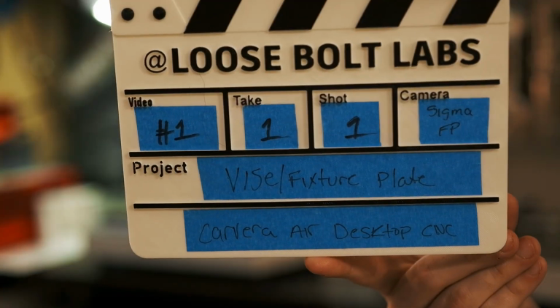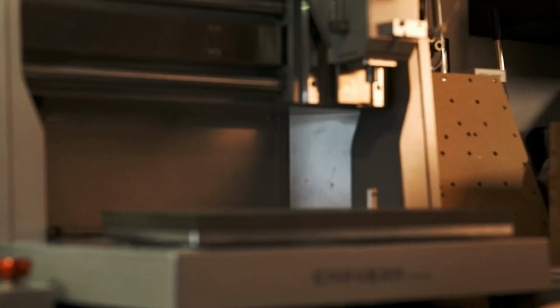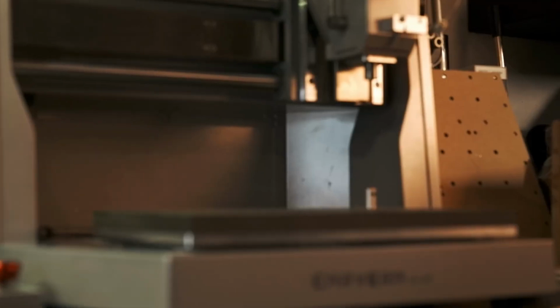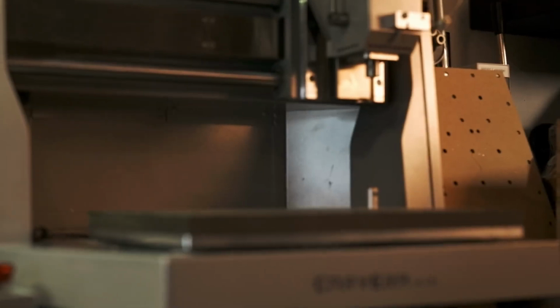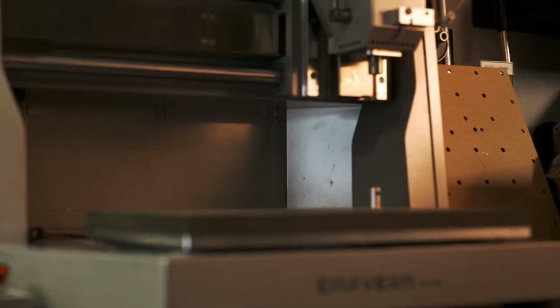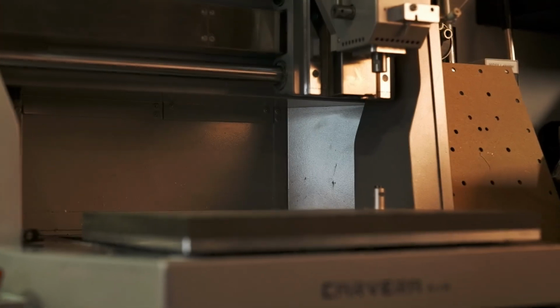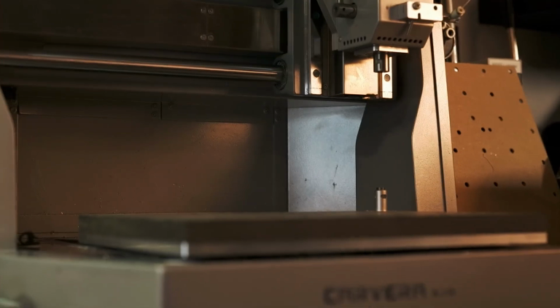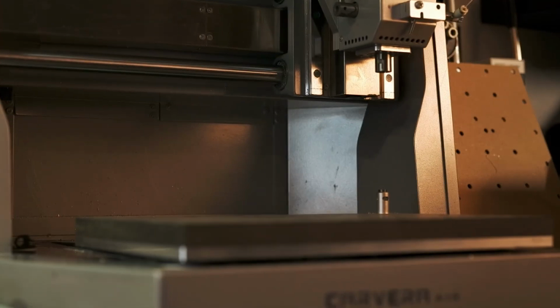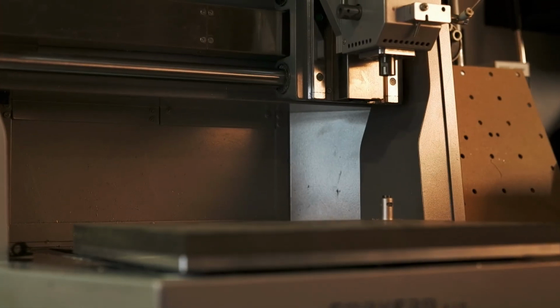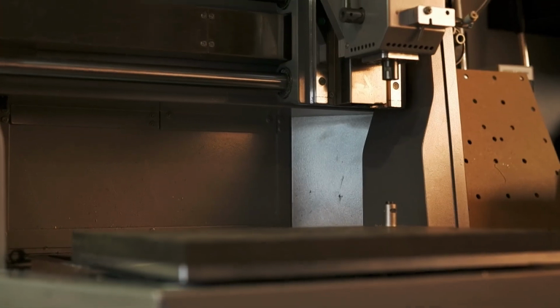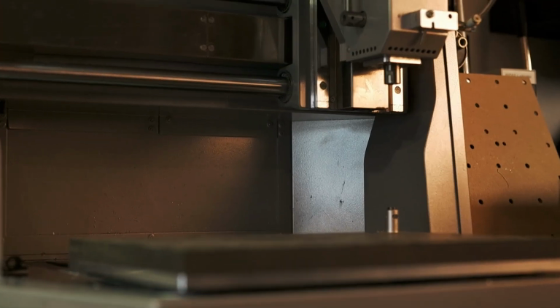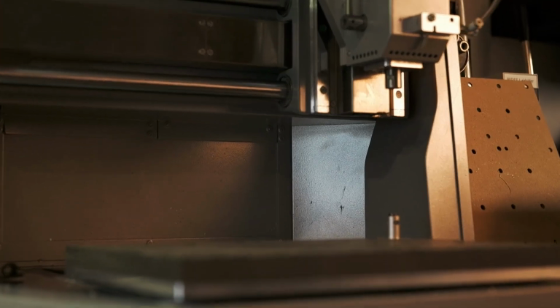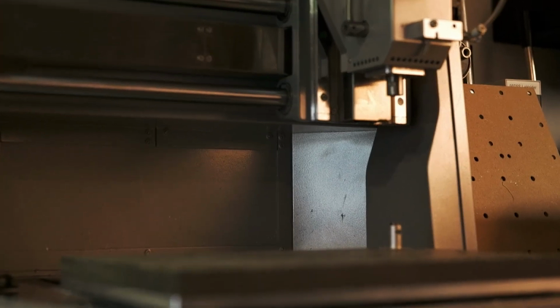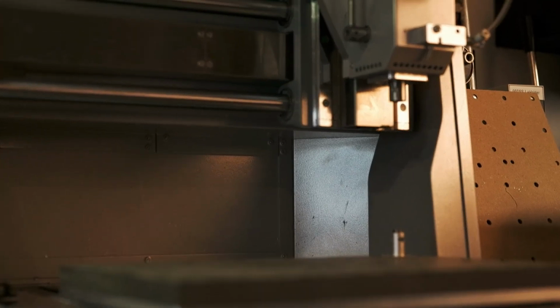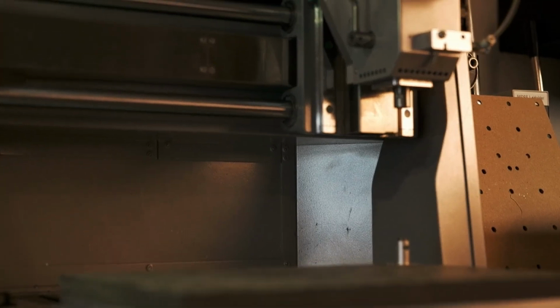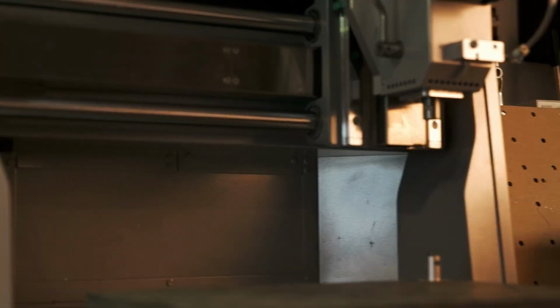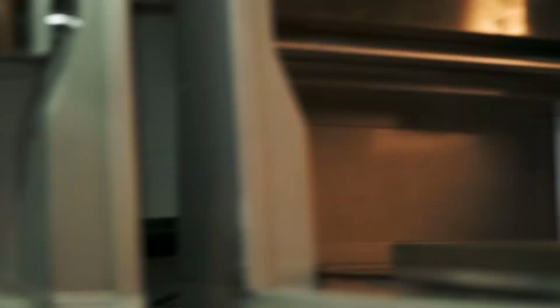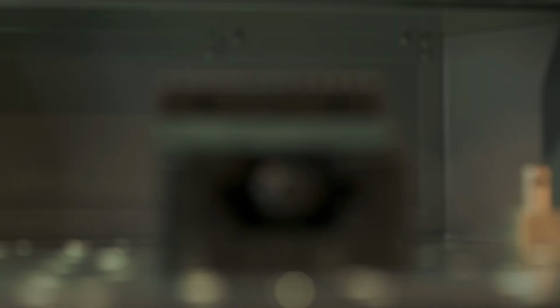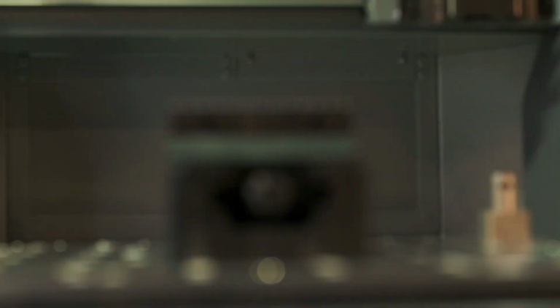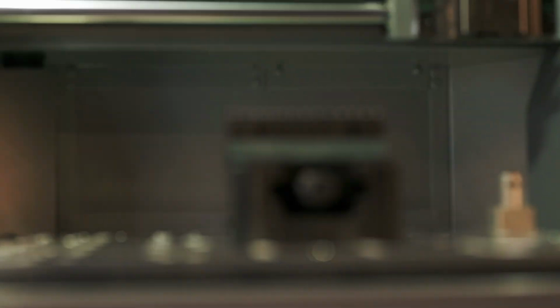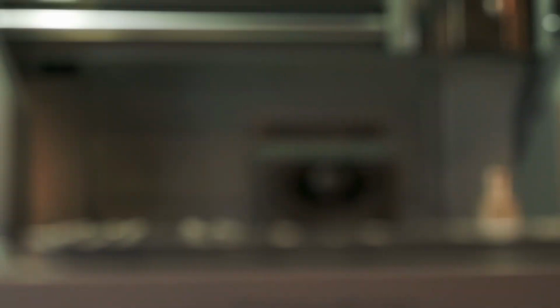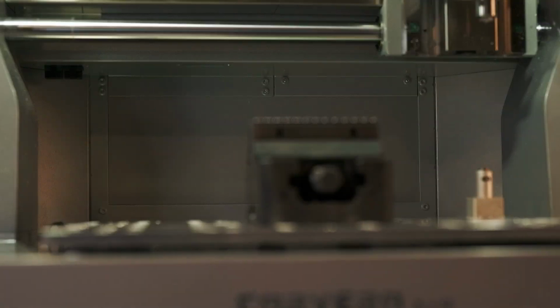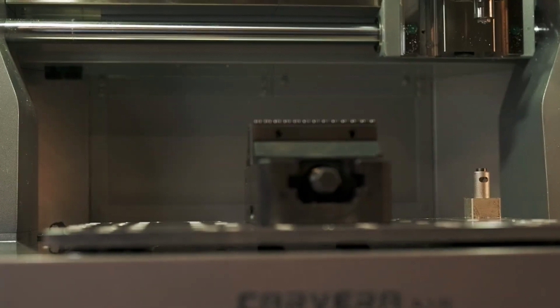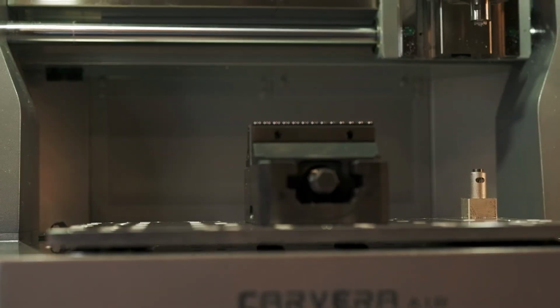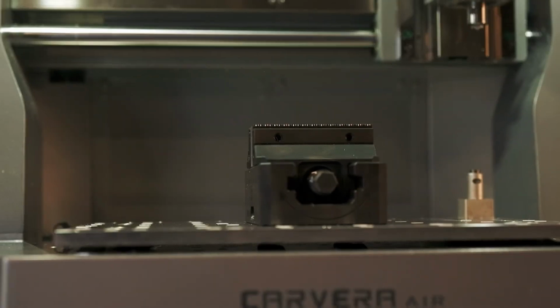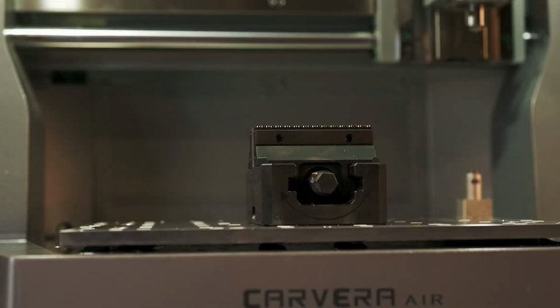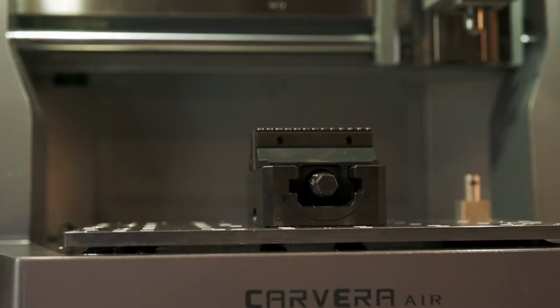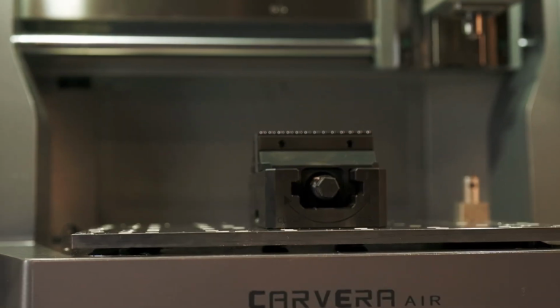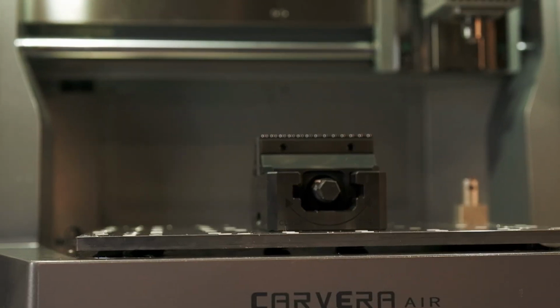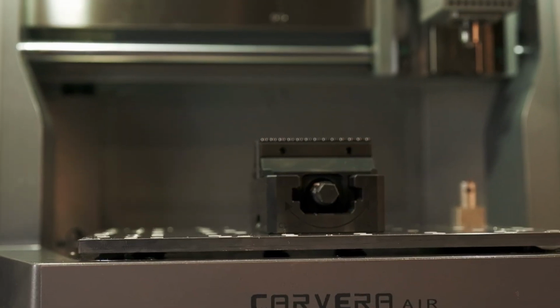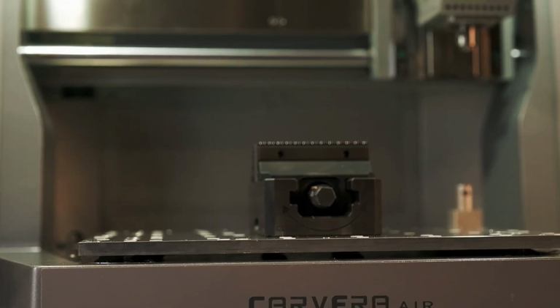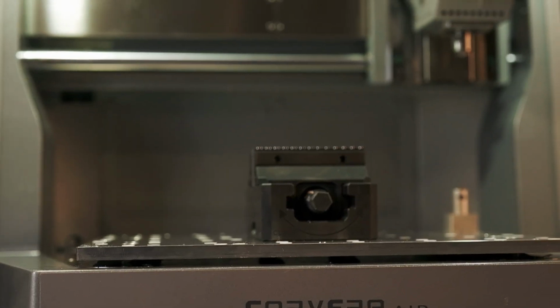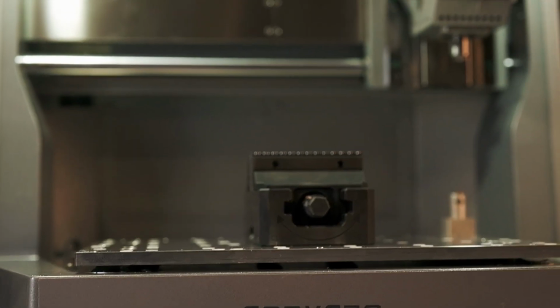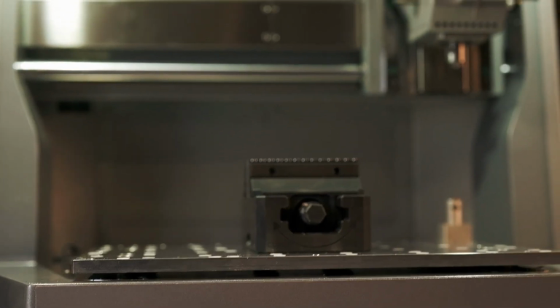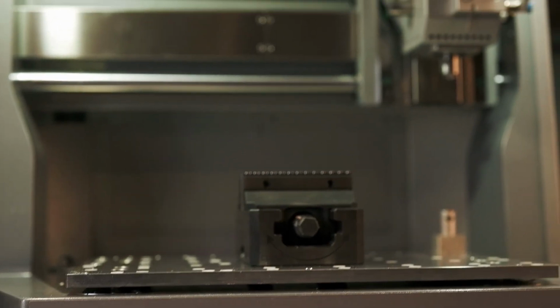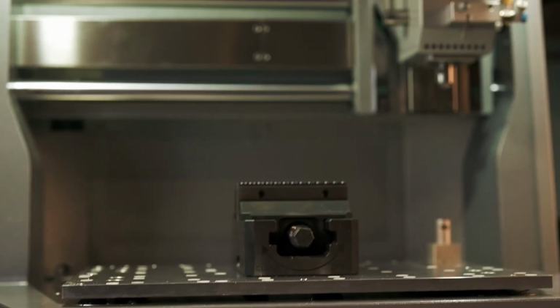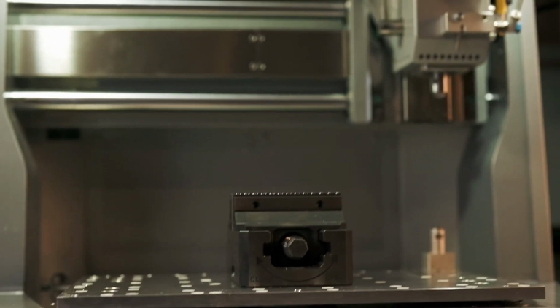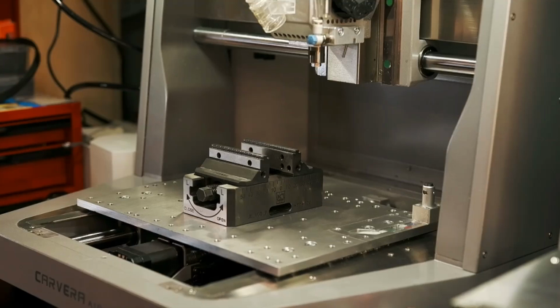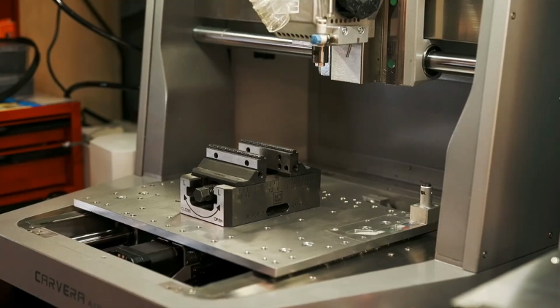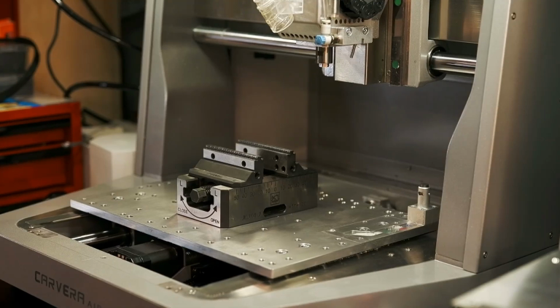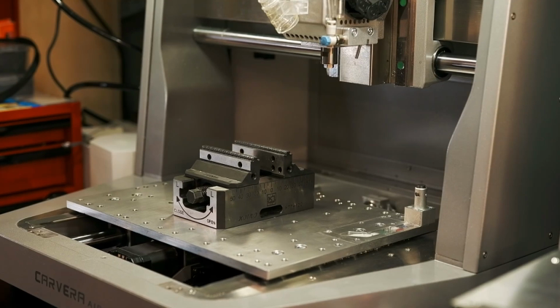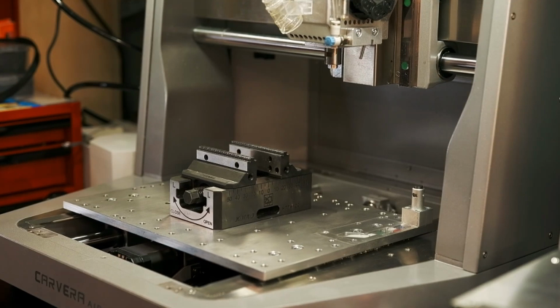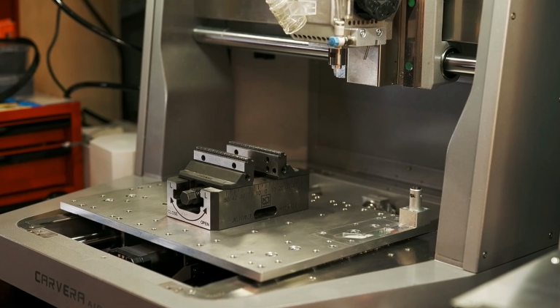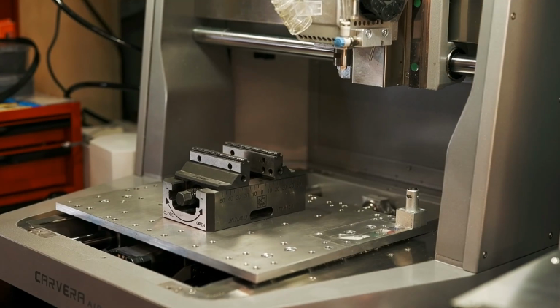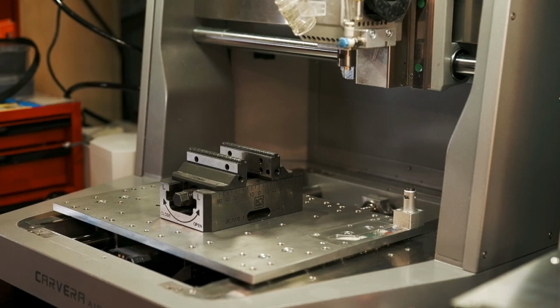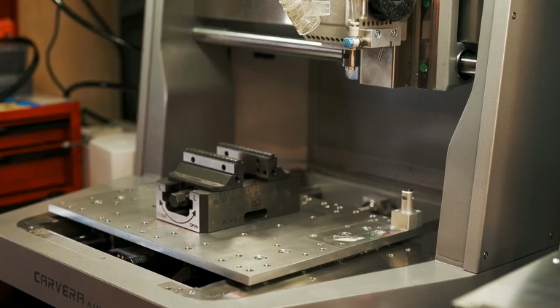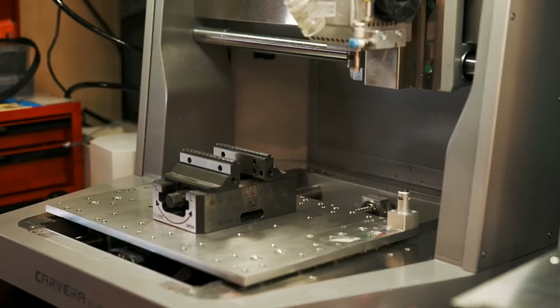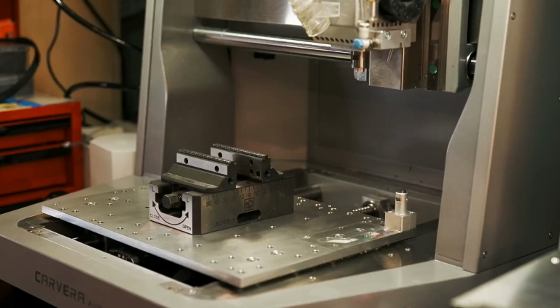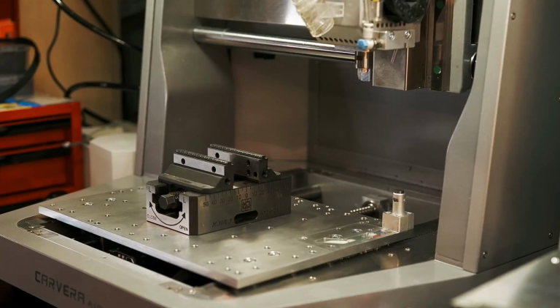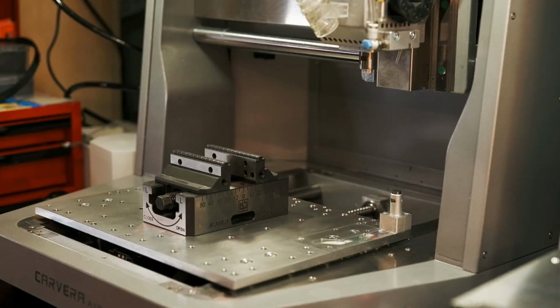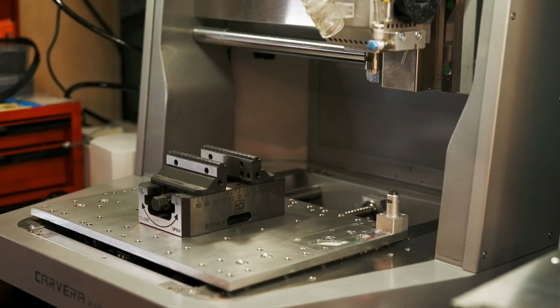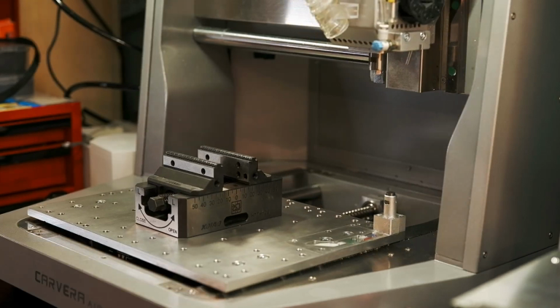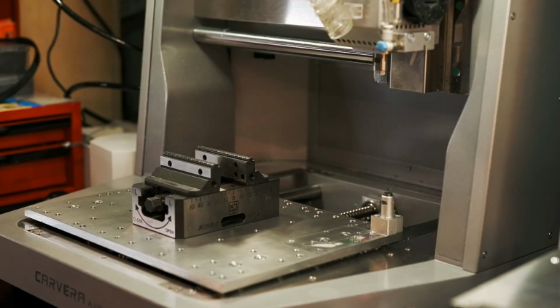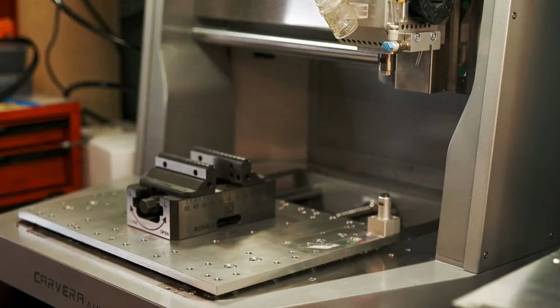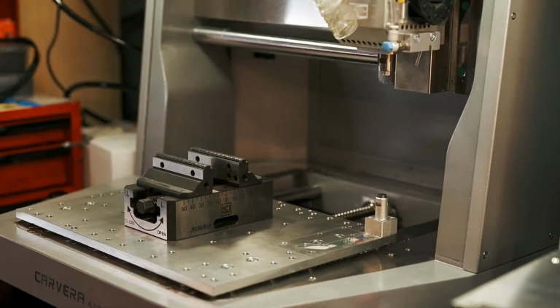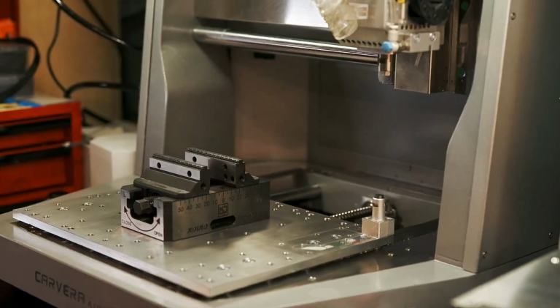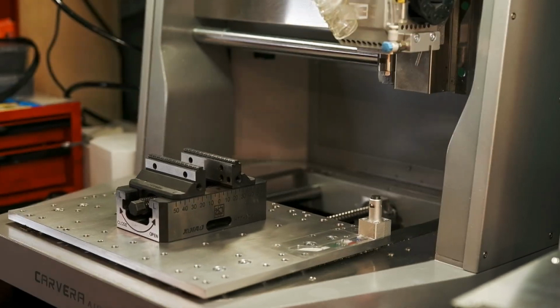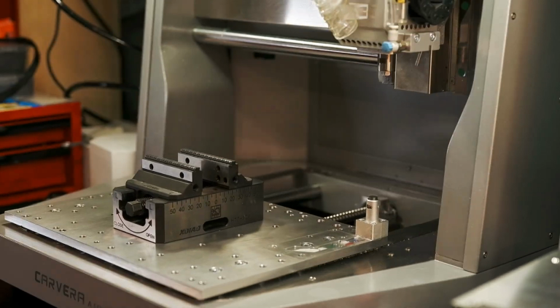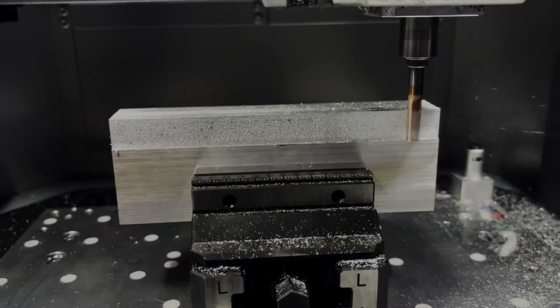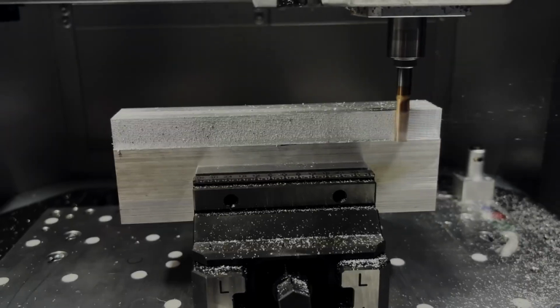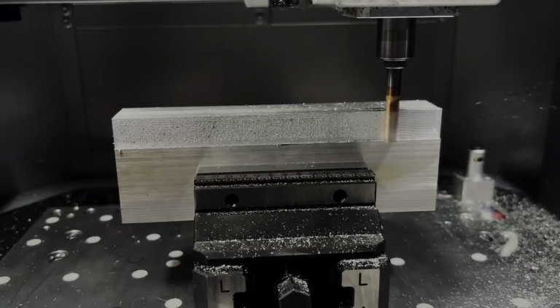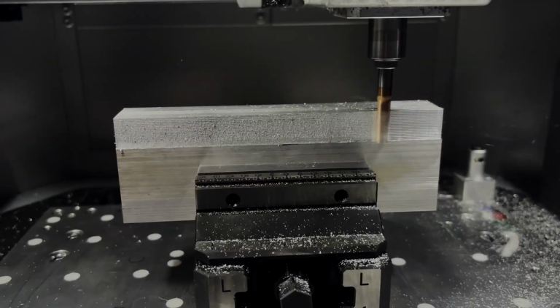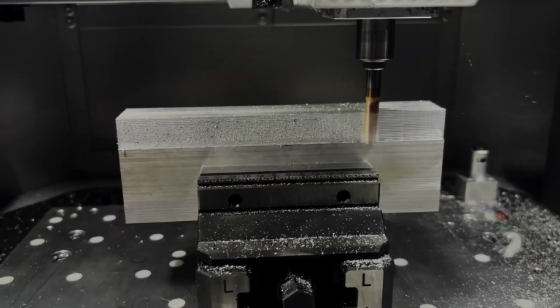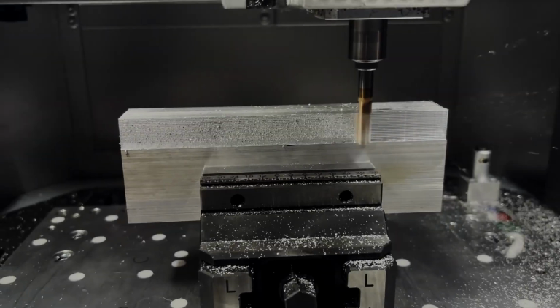Today I'm setting up a self-centering vise on my Carvera Air CNC, and I'll show you how to do the same so your machine can run like this.